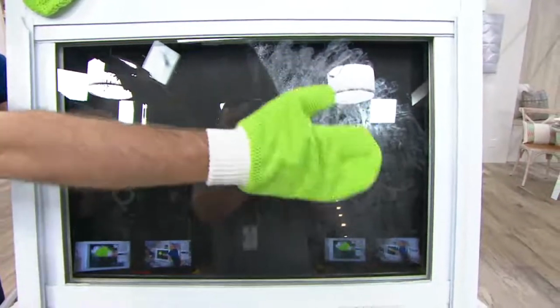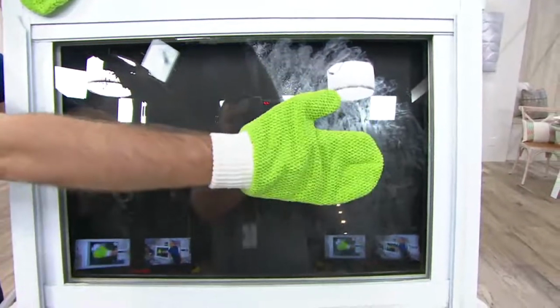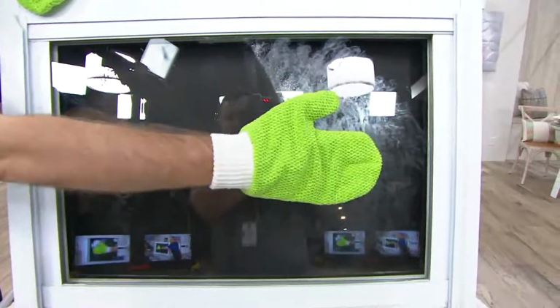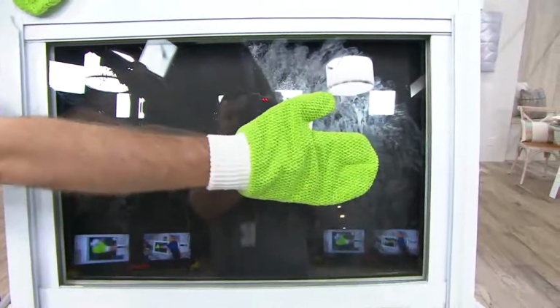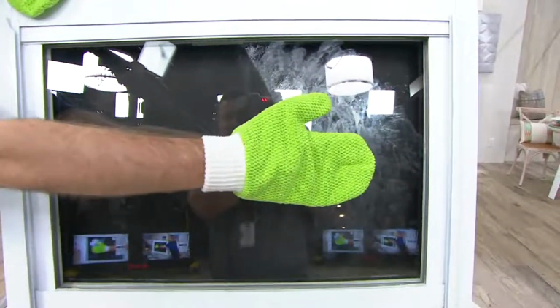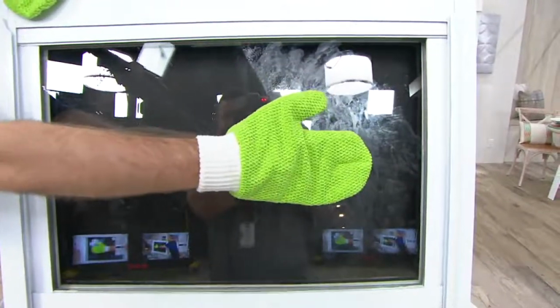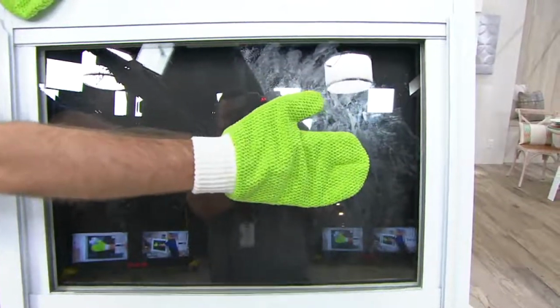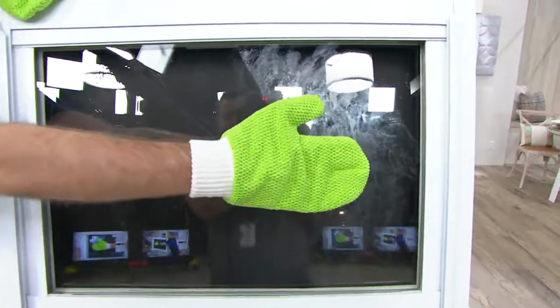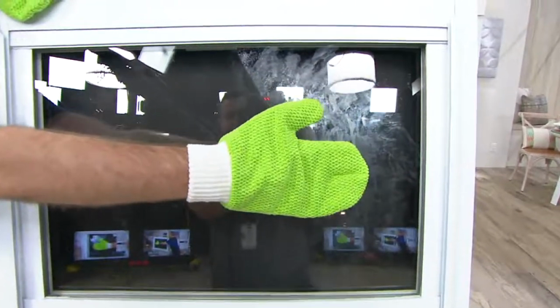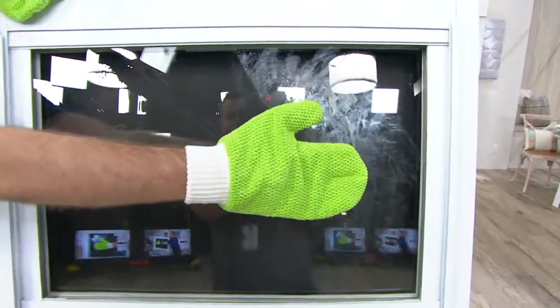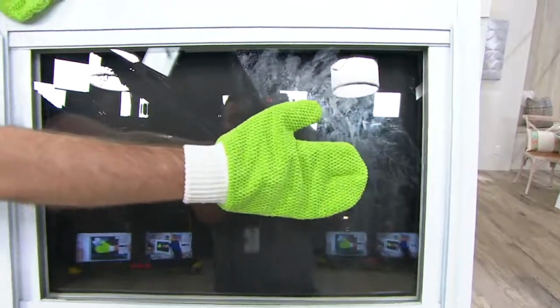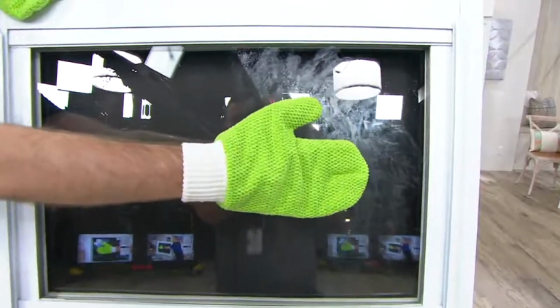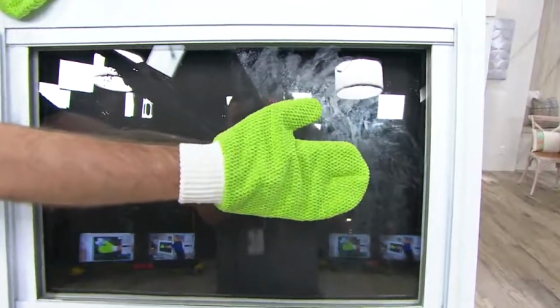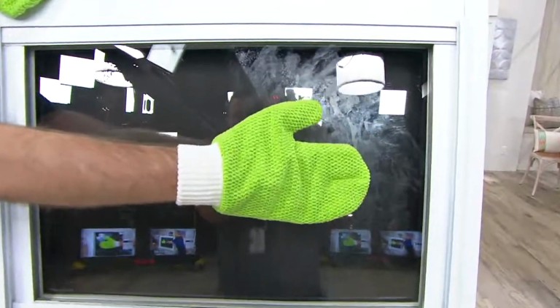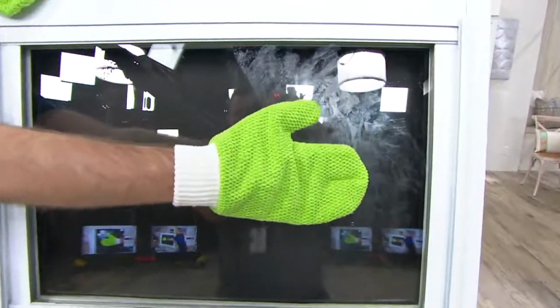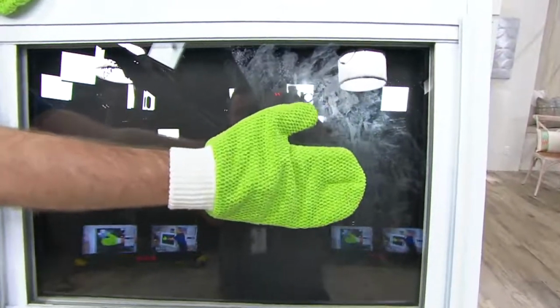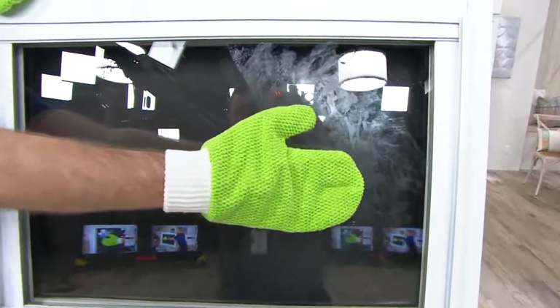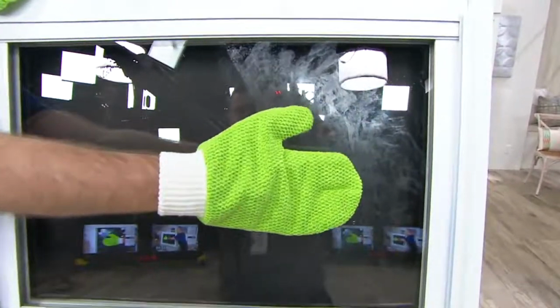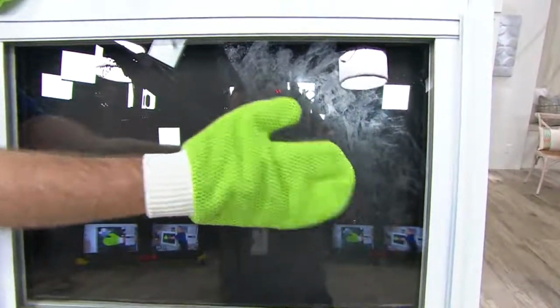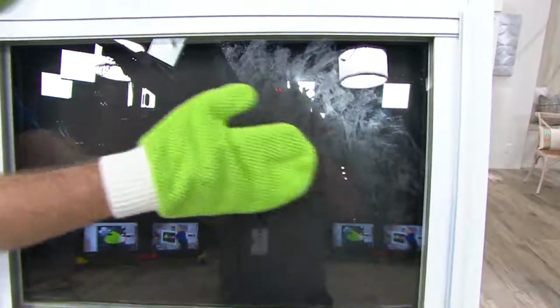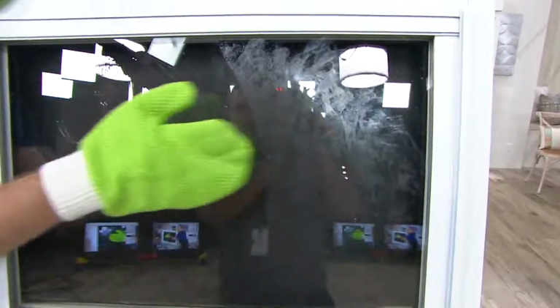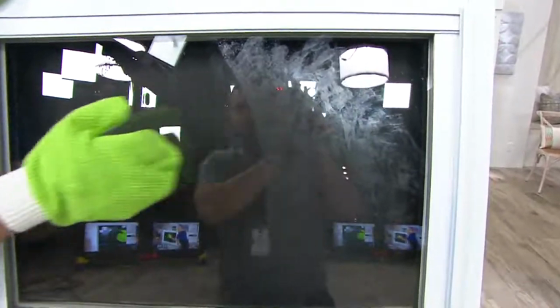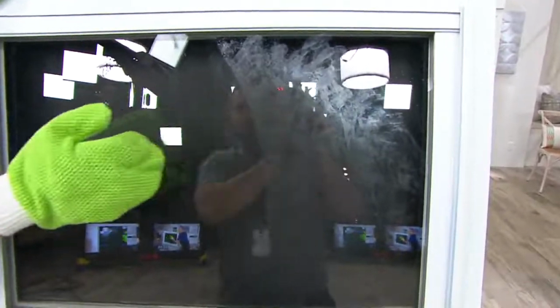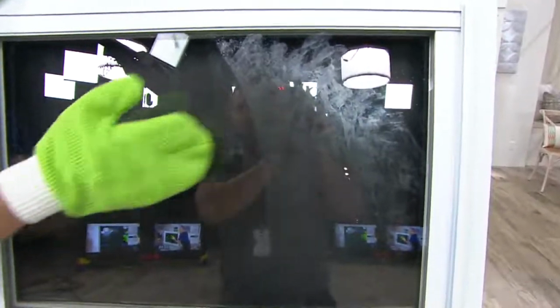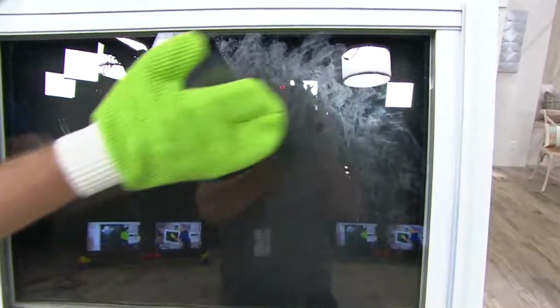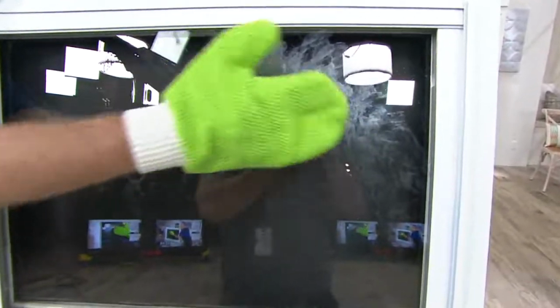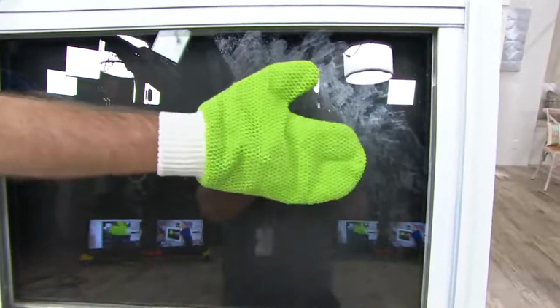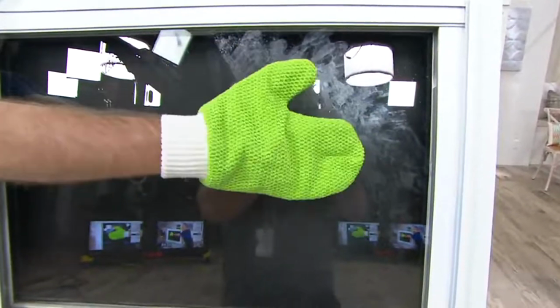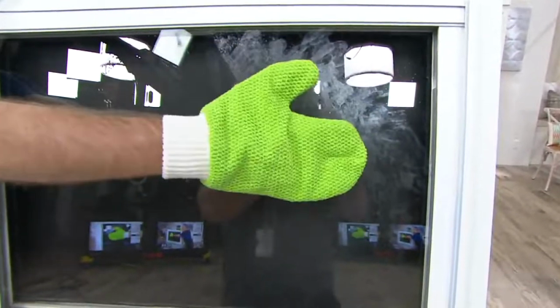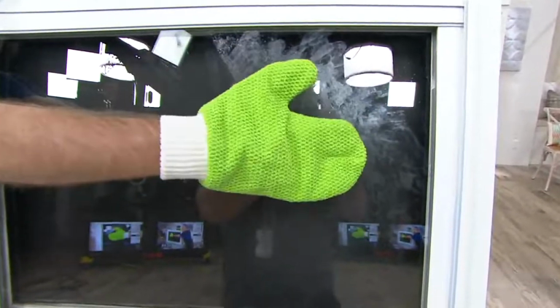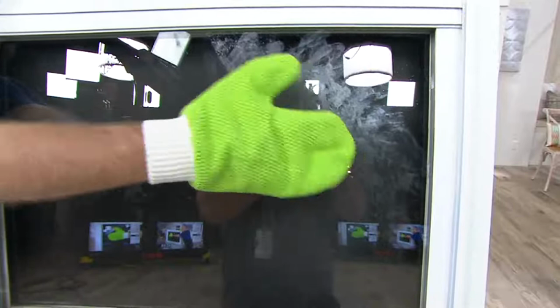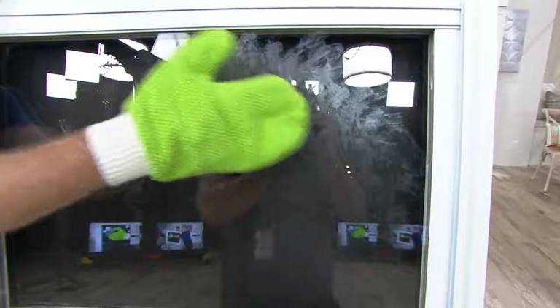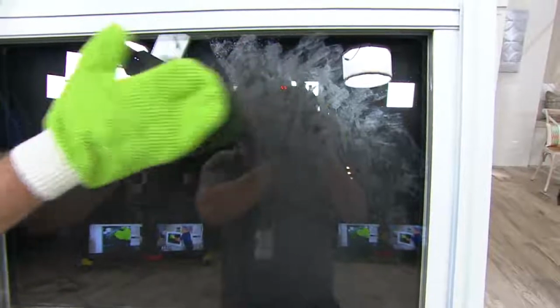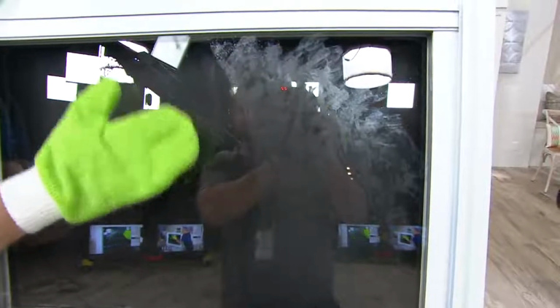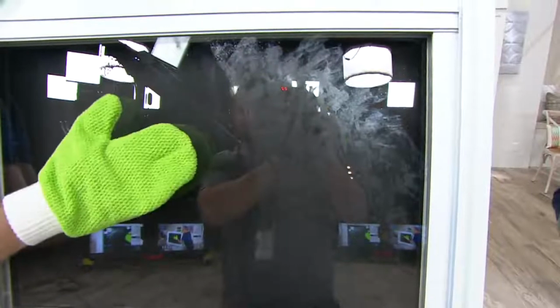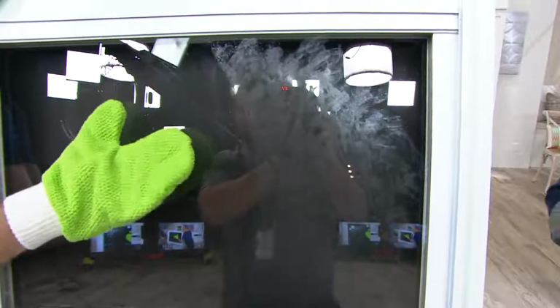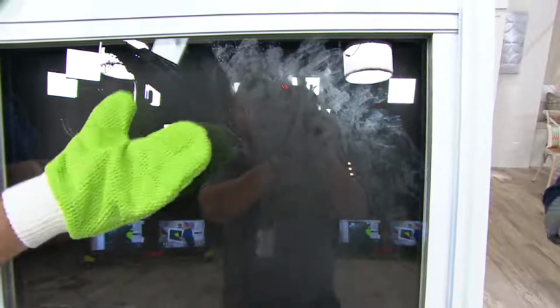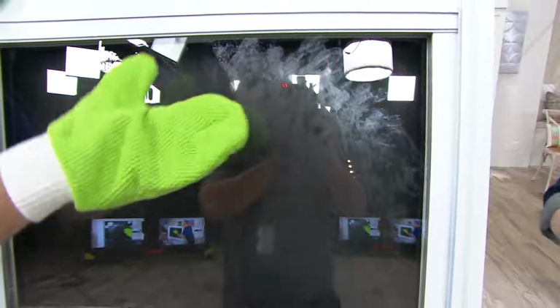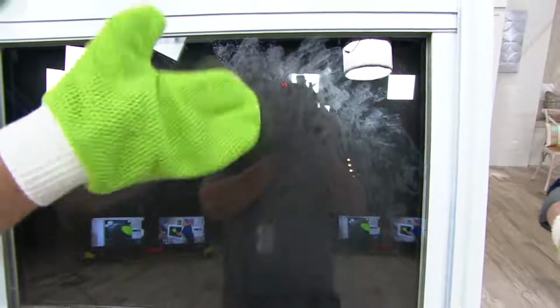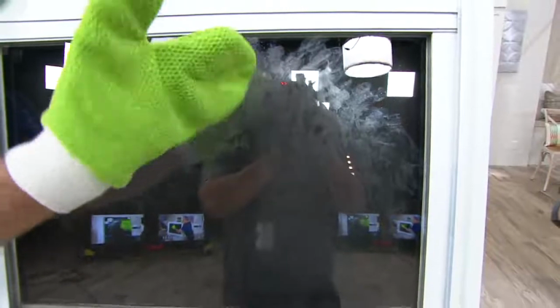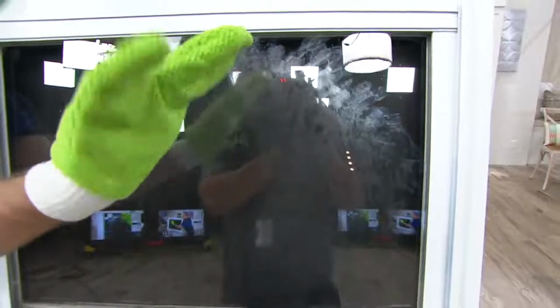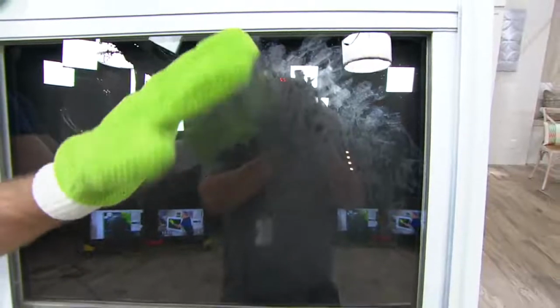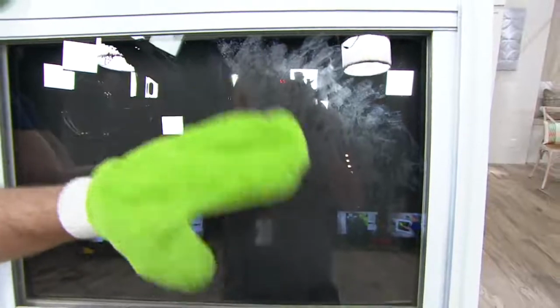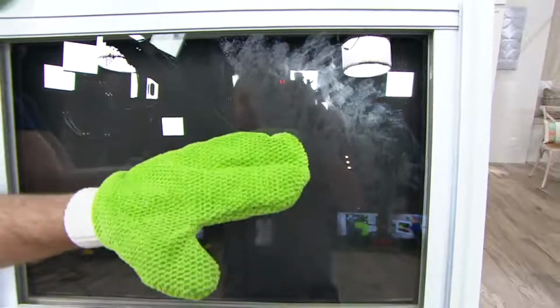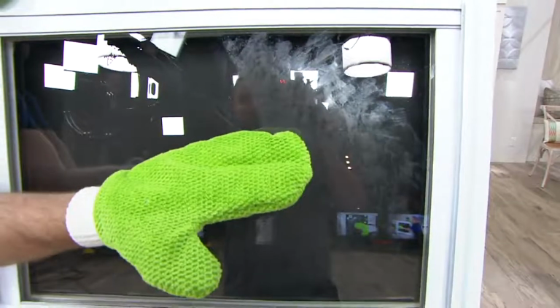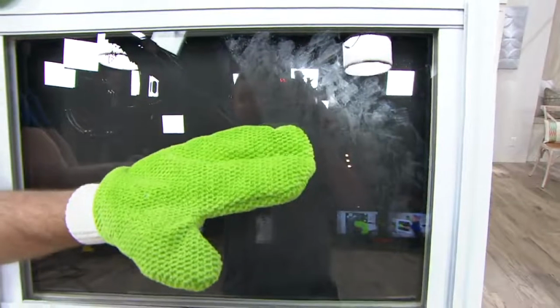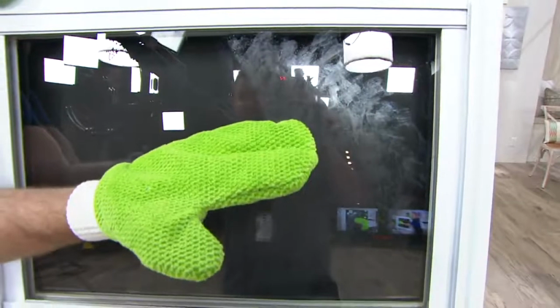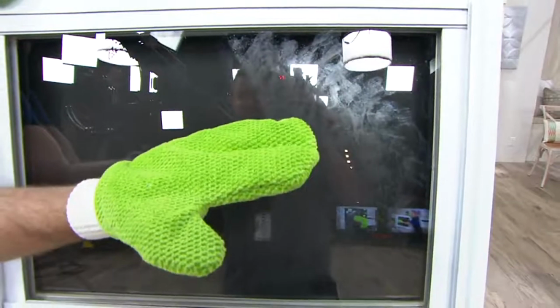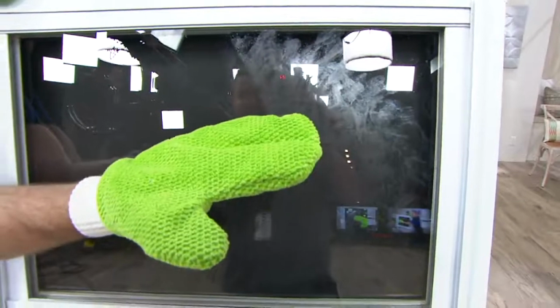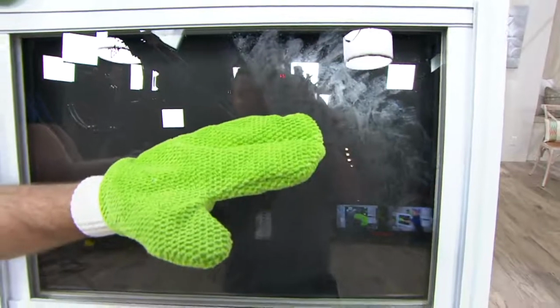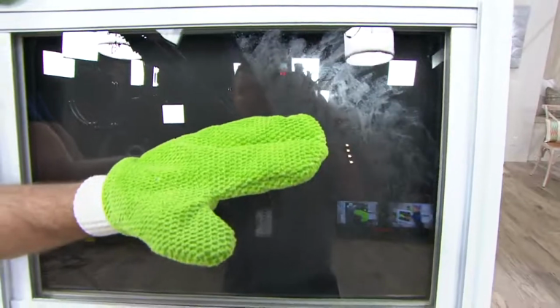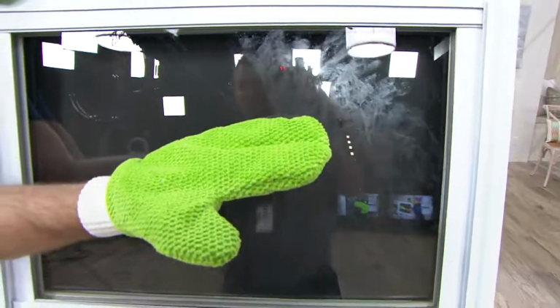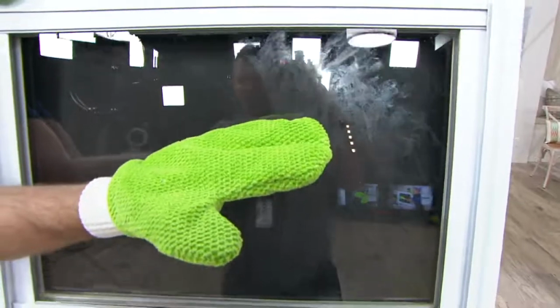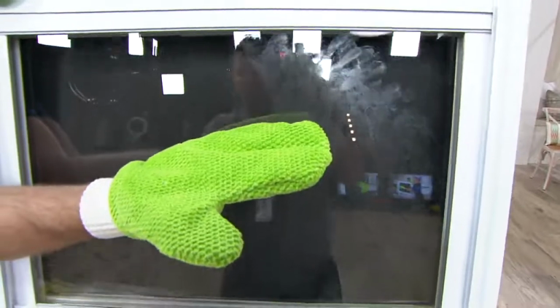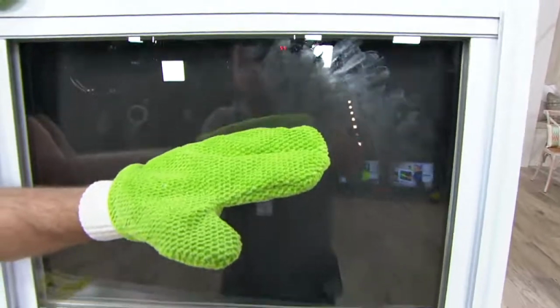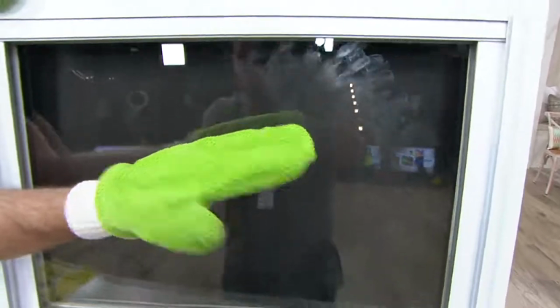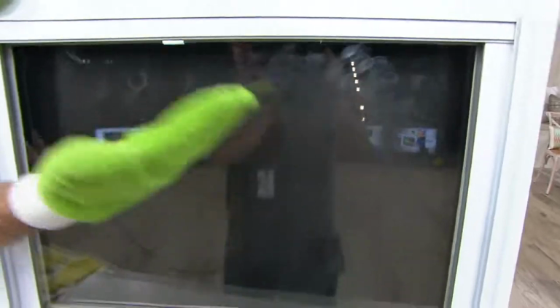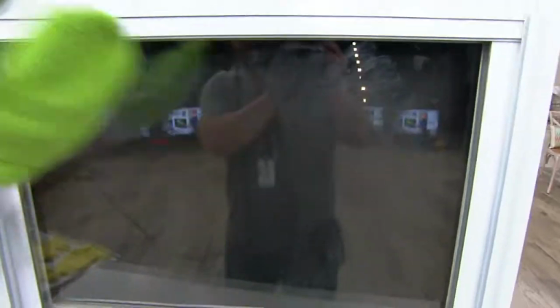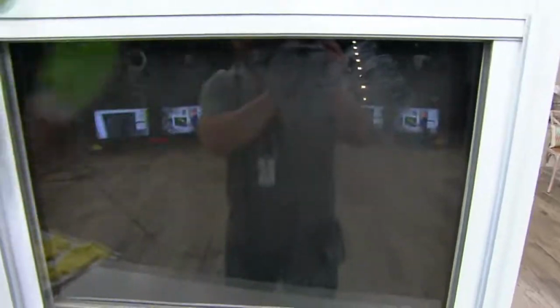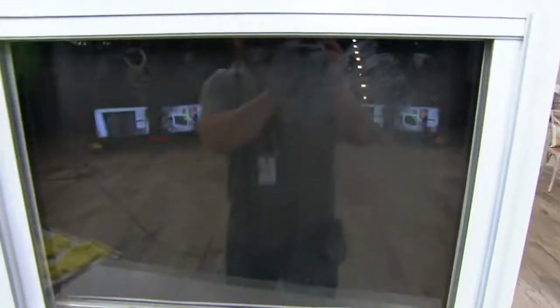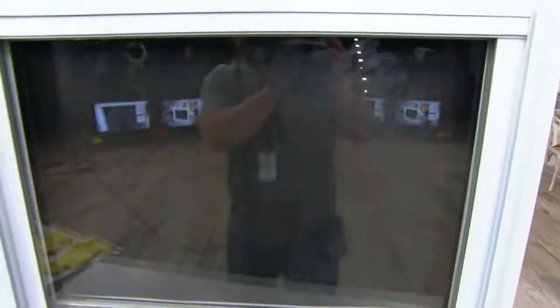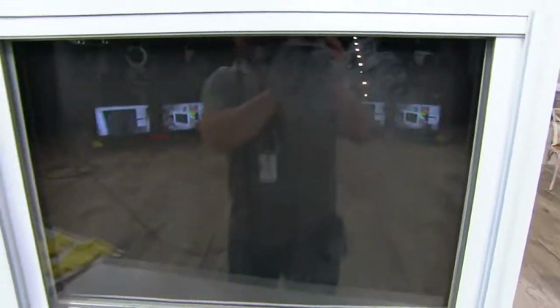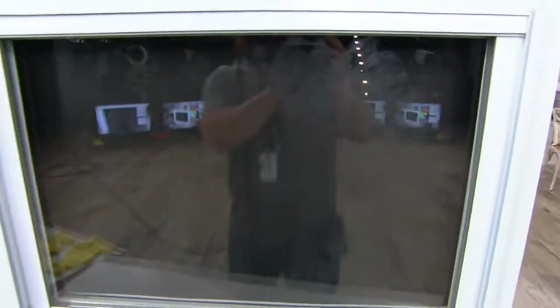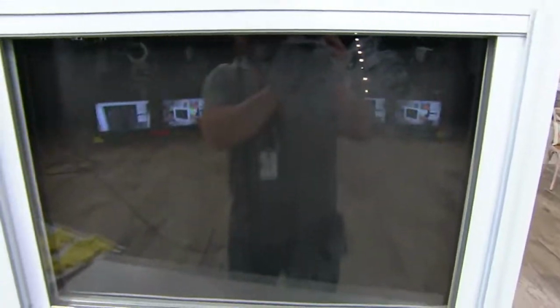Windows — difficult to clean, no longer. There's your before, there's your after. Your mitts and your tap water.